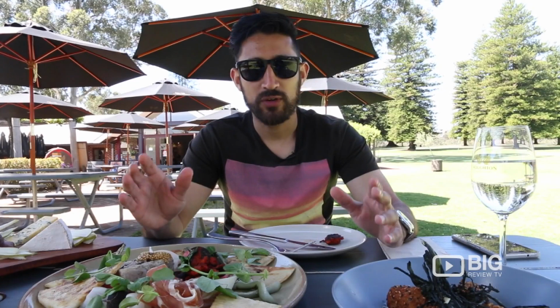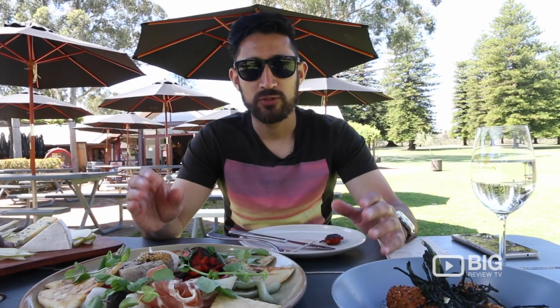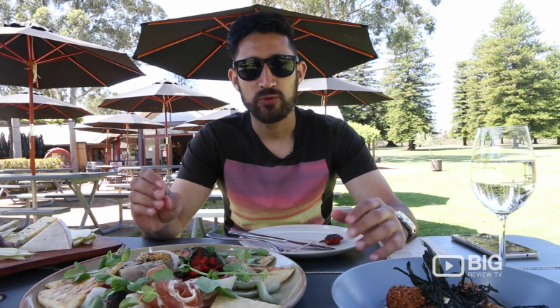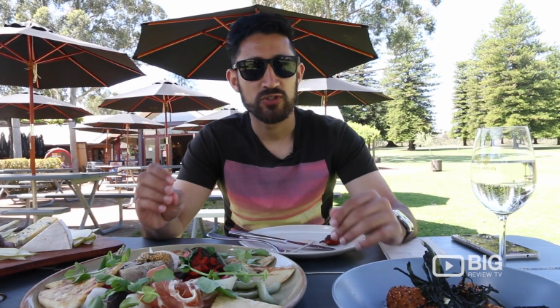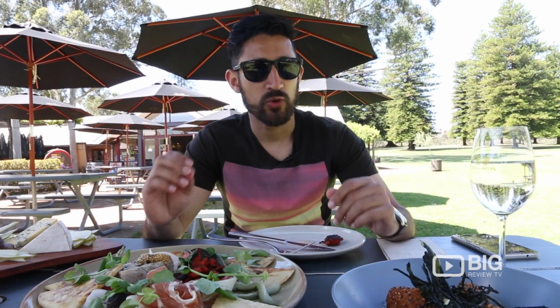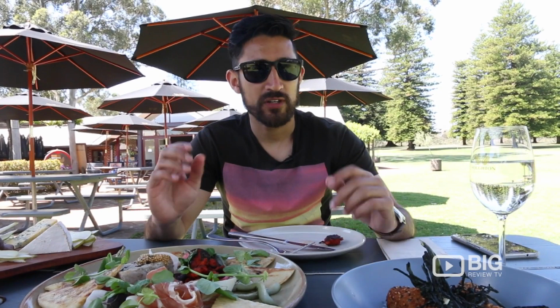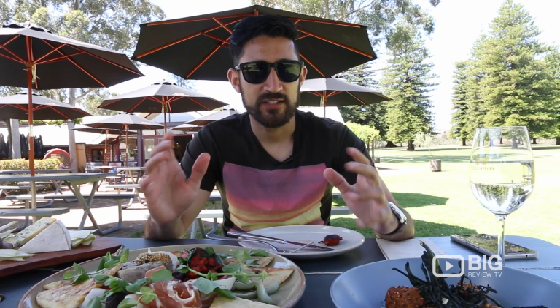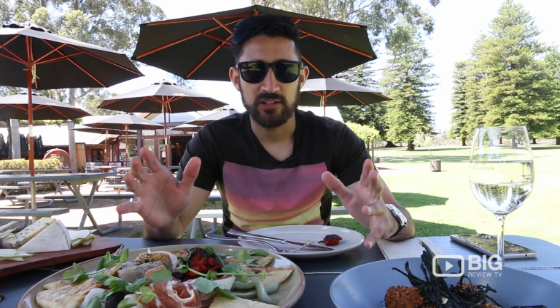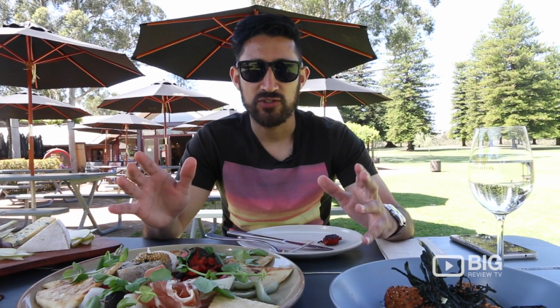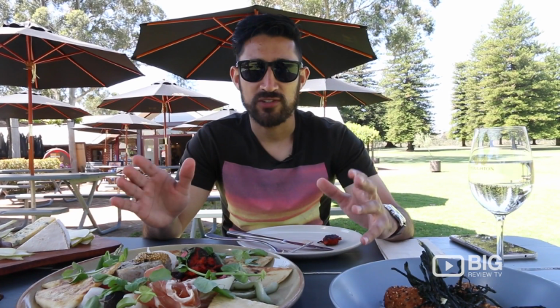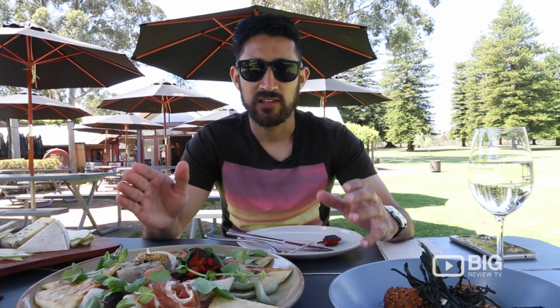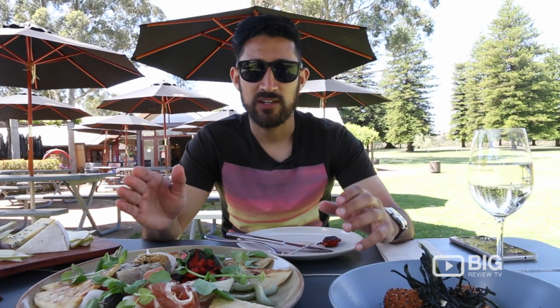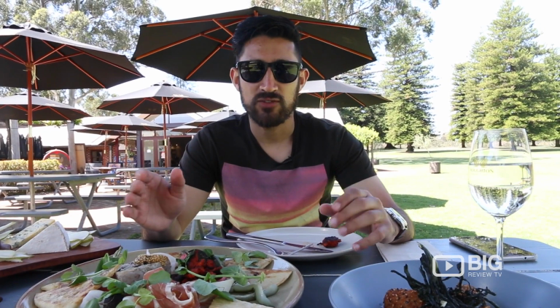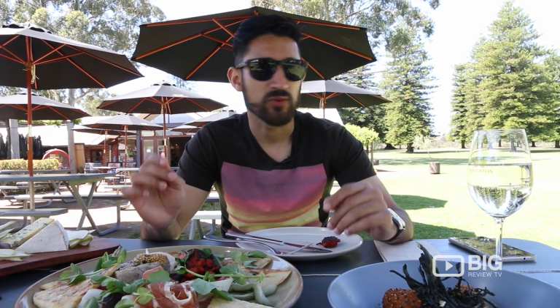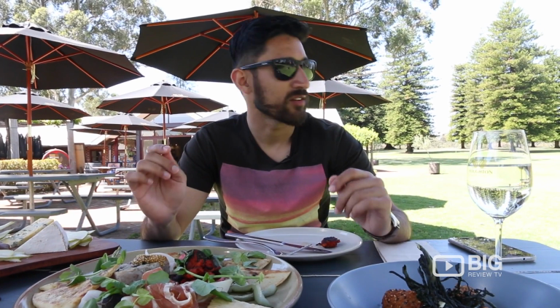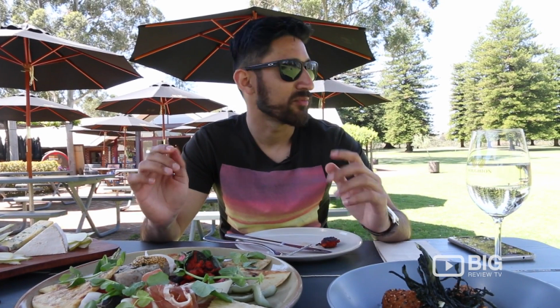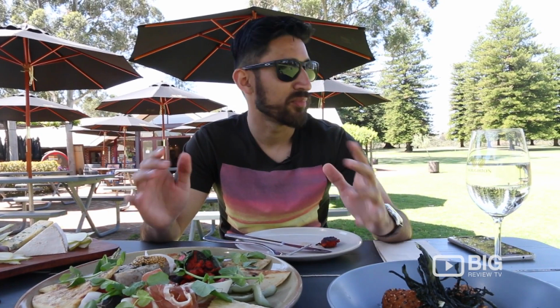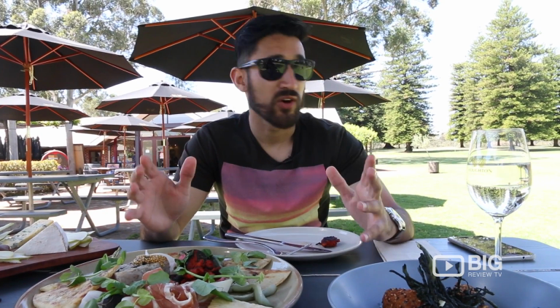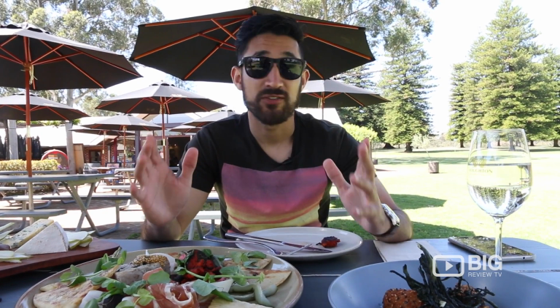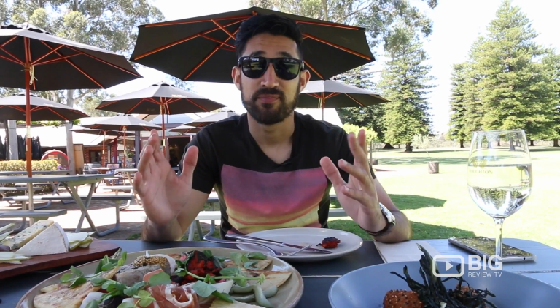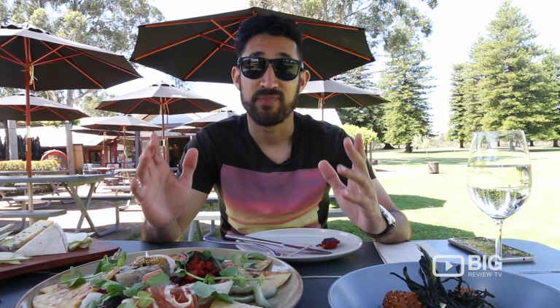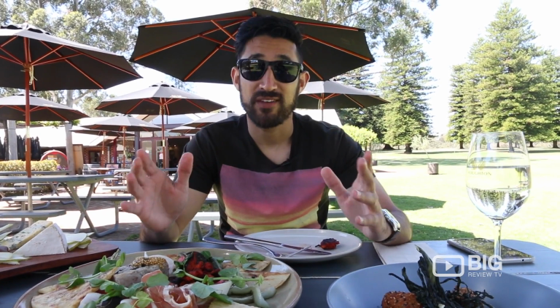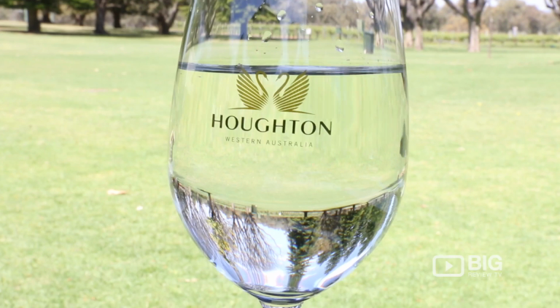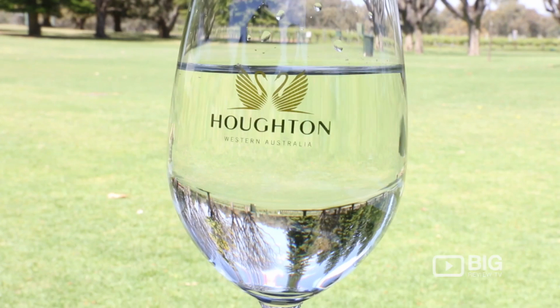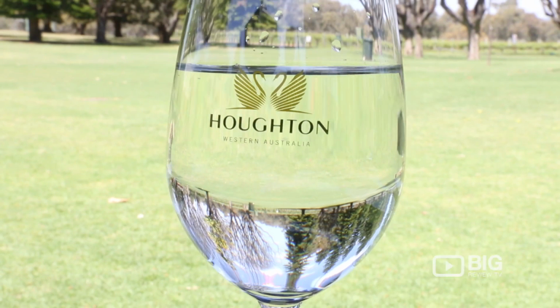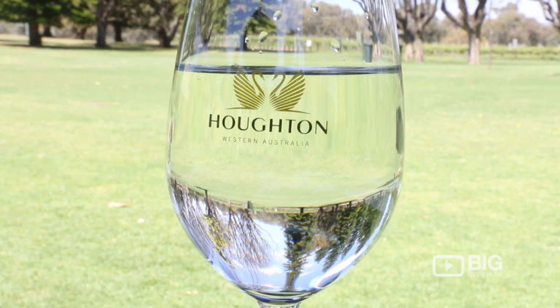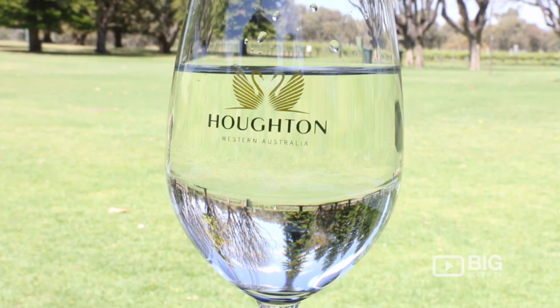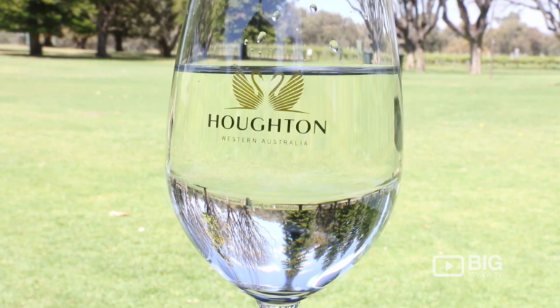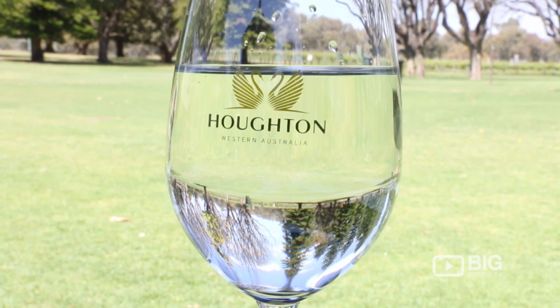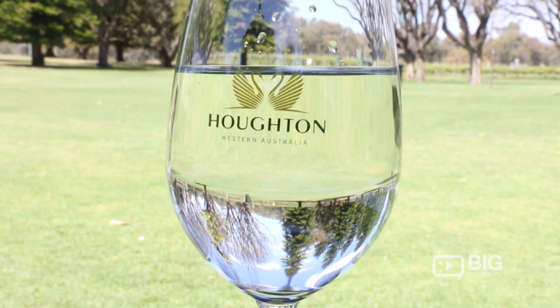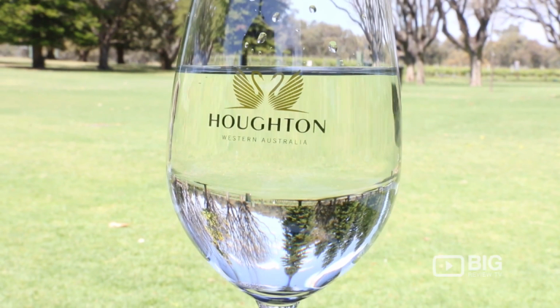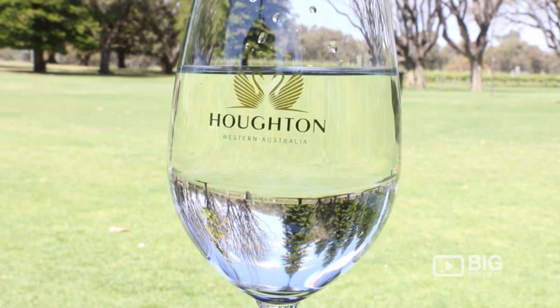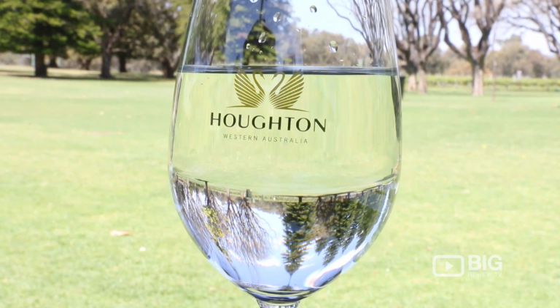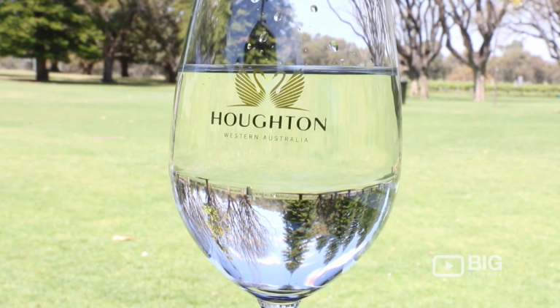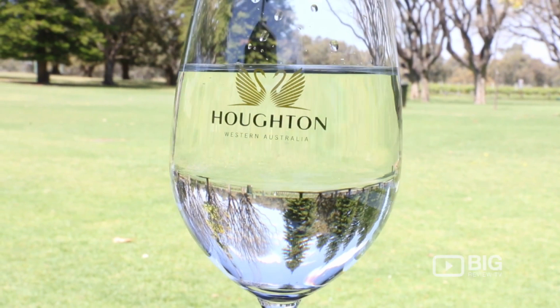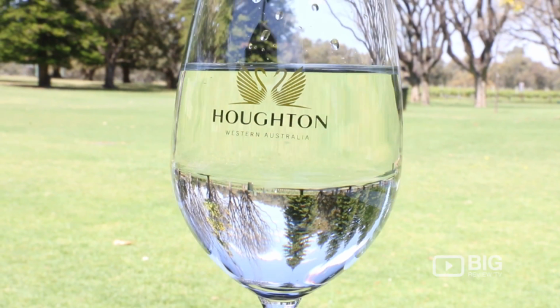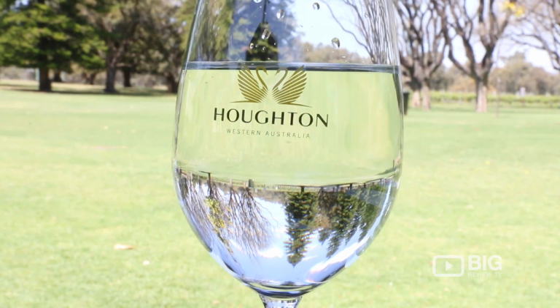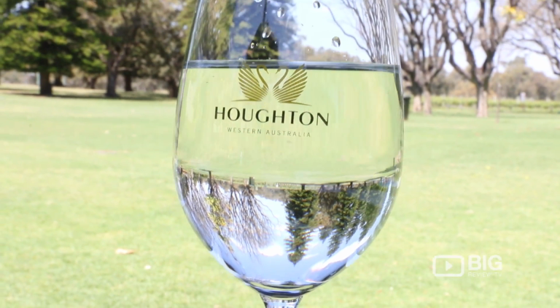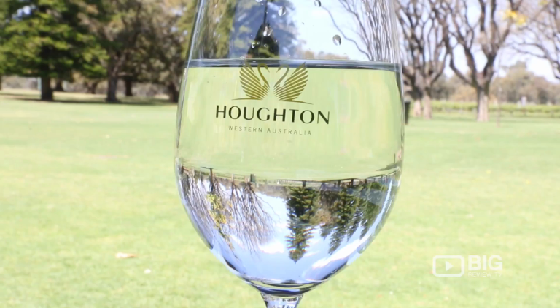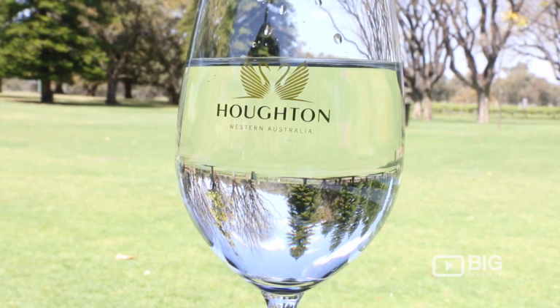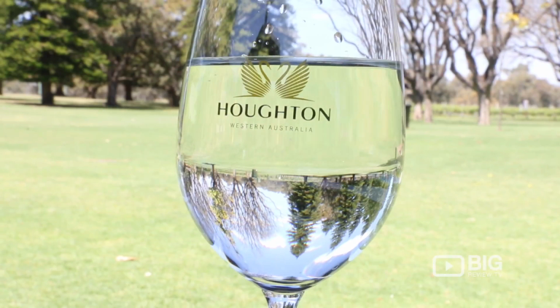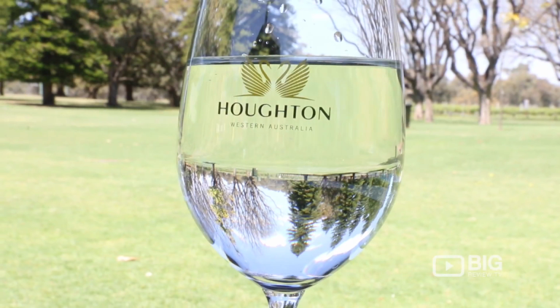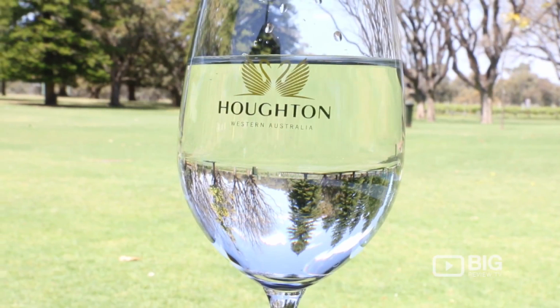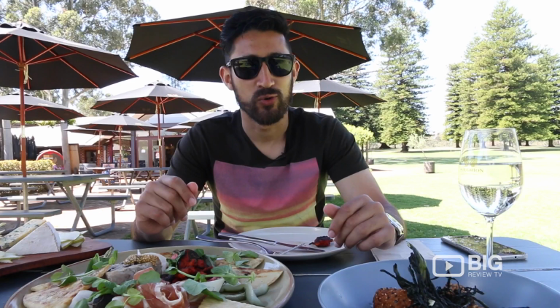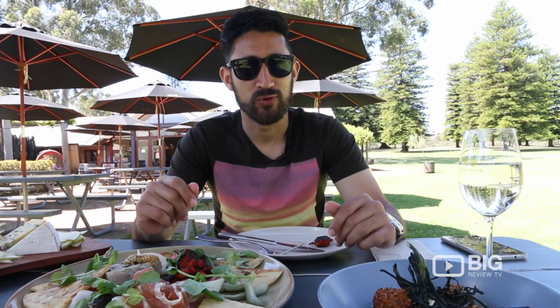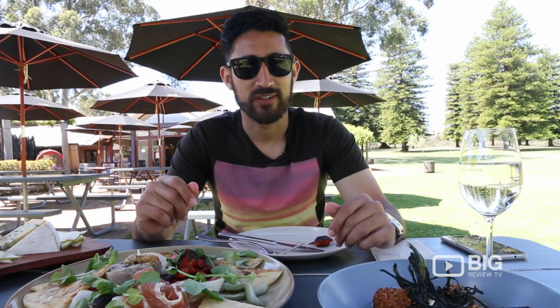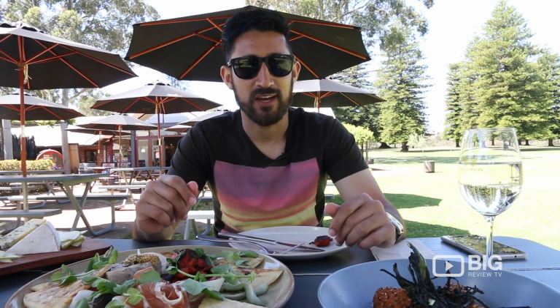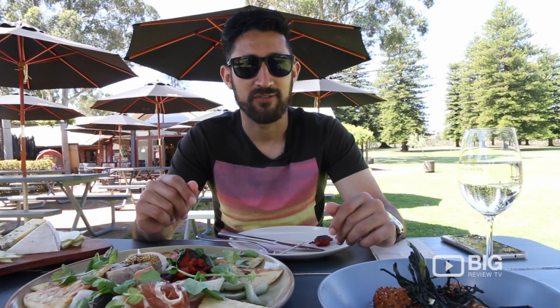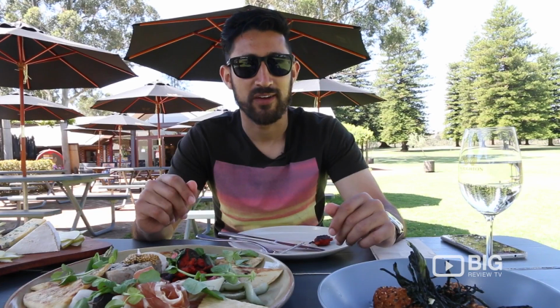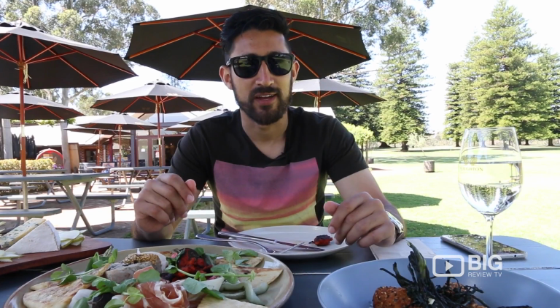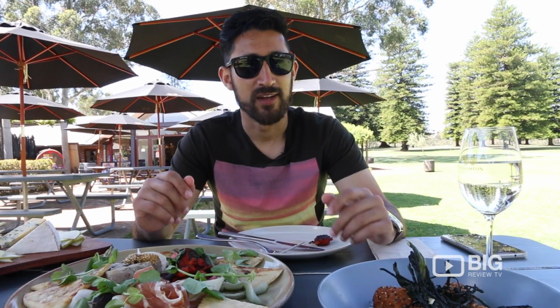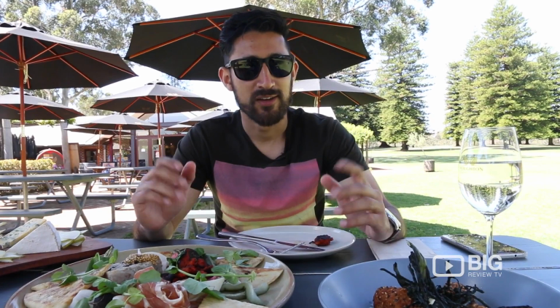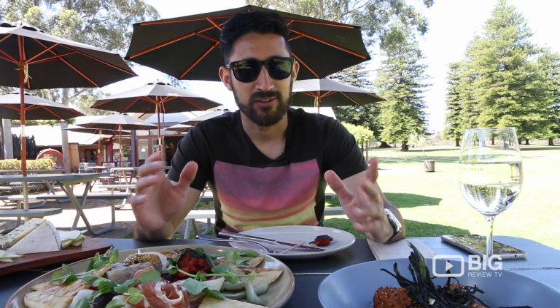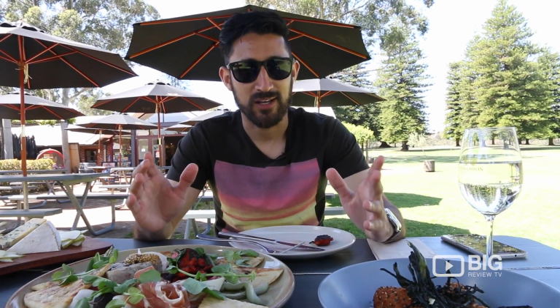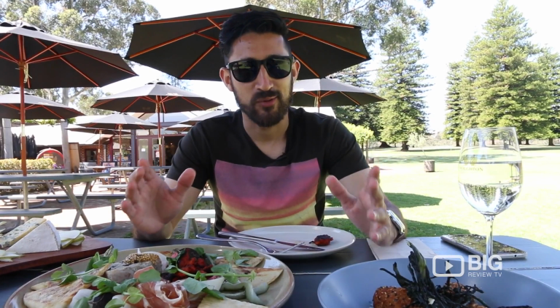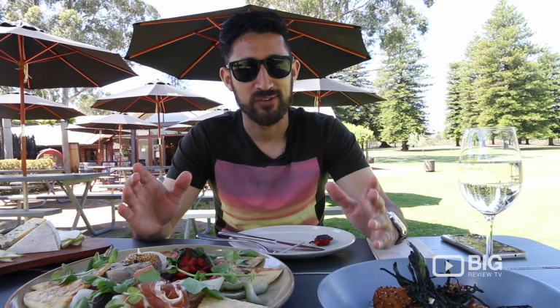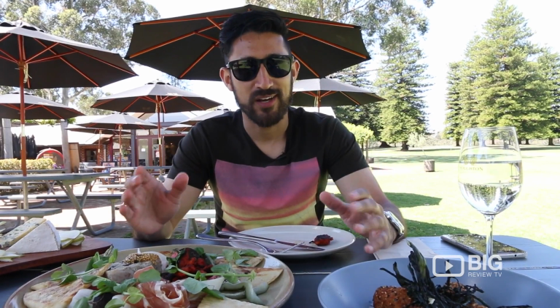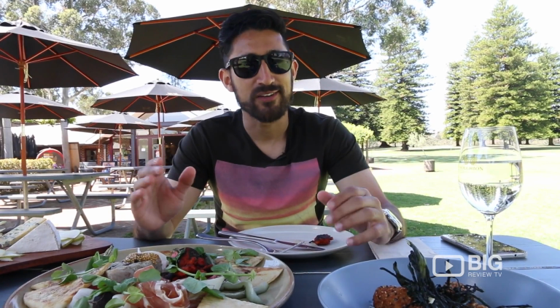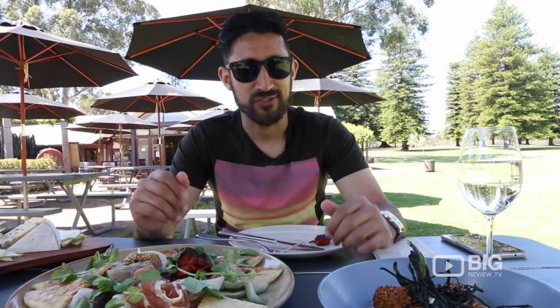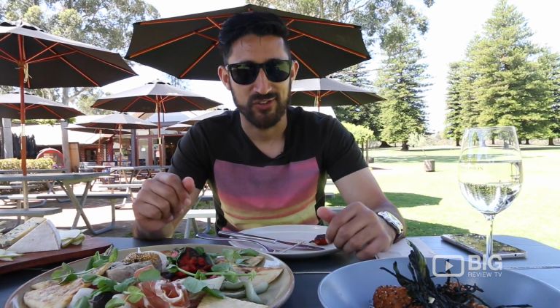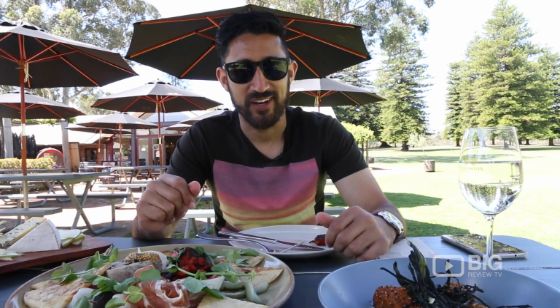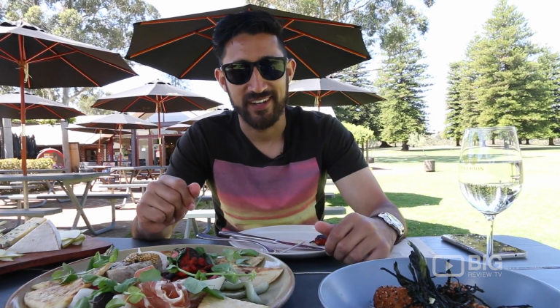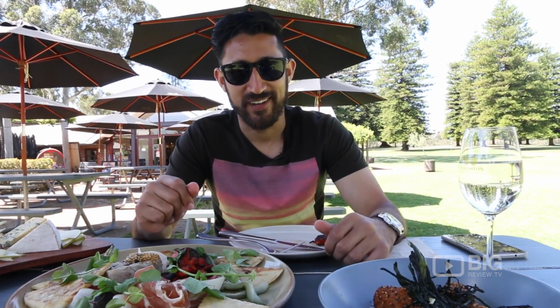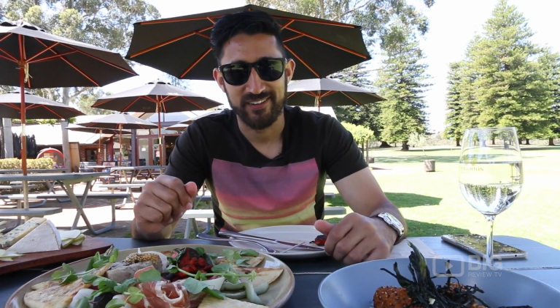If you're wanting to enjoy a delicious lunch with some of Perth's best views of the Swan Valley, look no further than the Horton Cafe. Come on down and try it out.